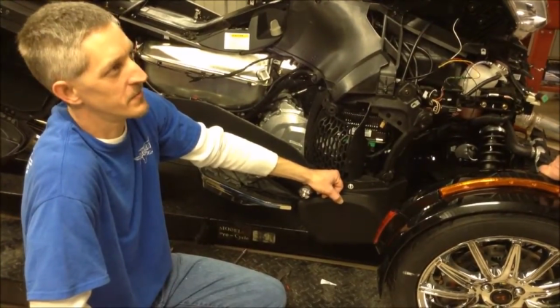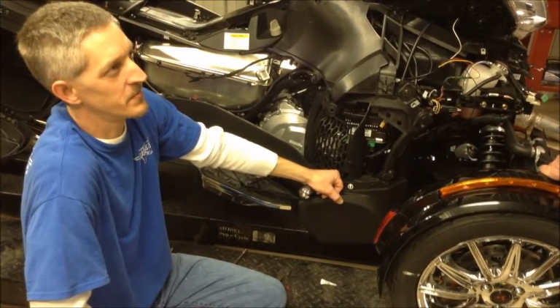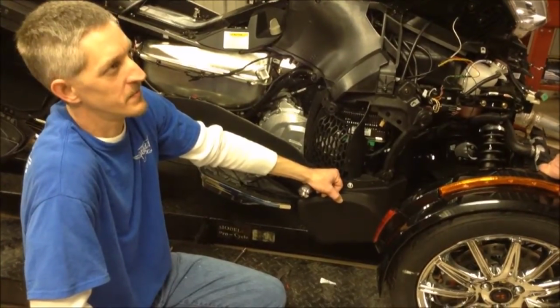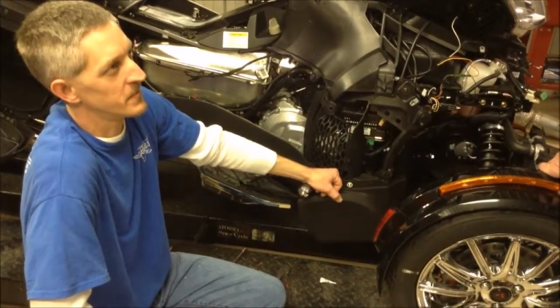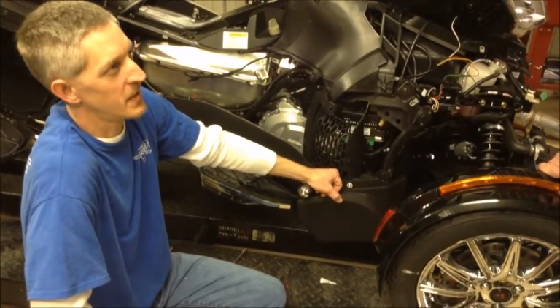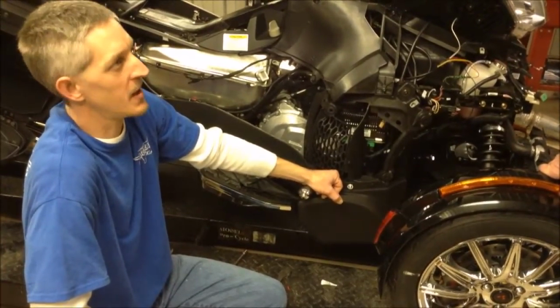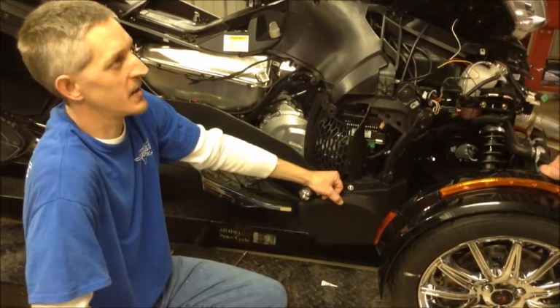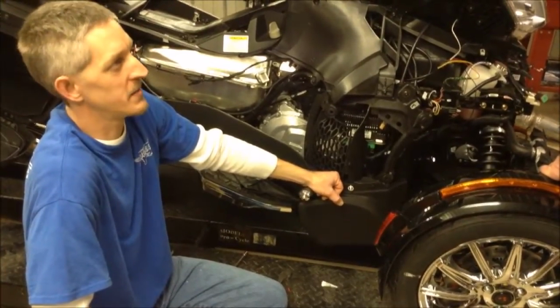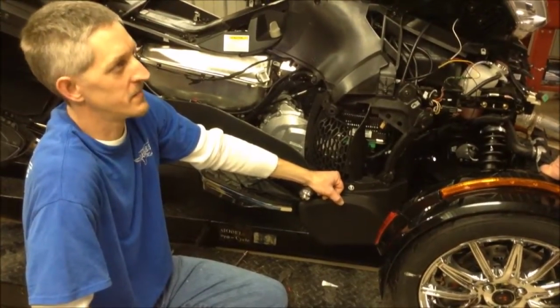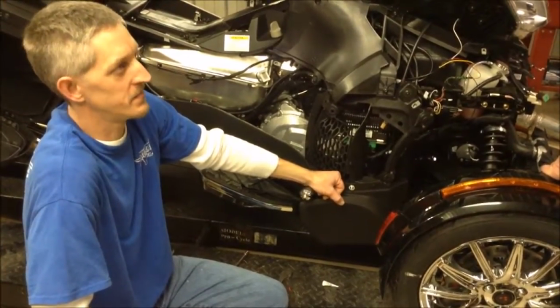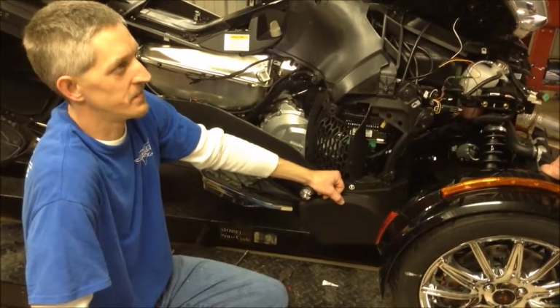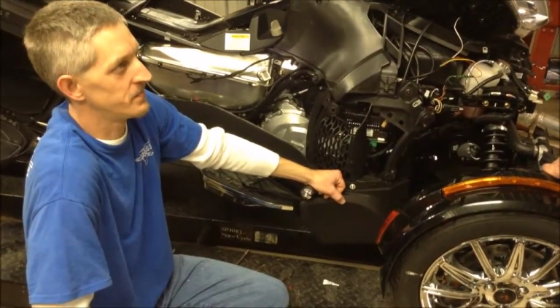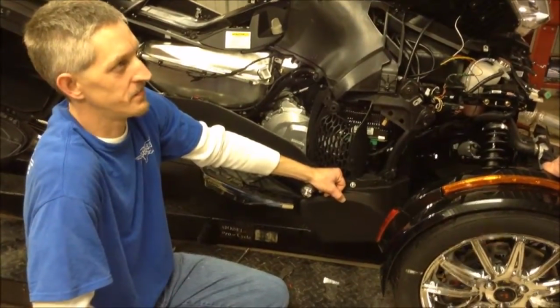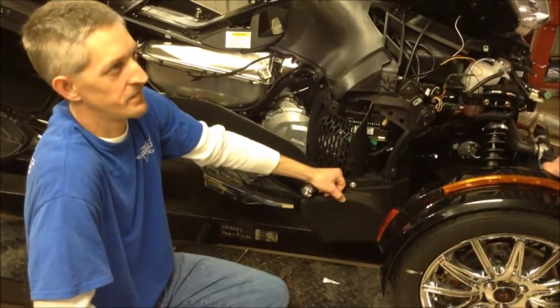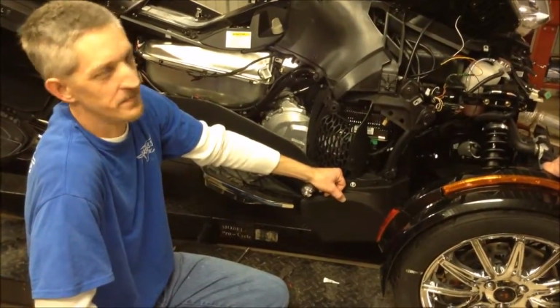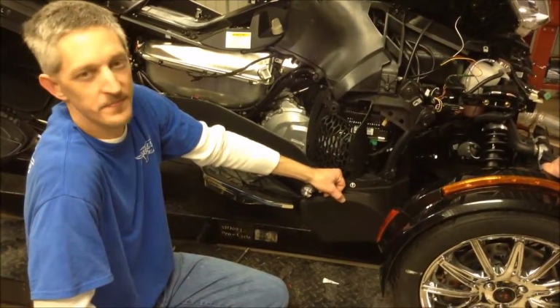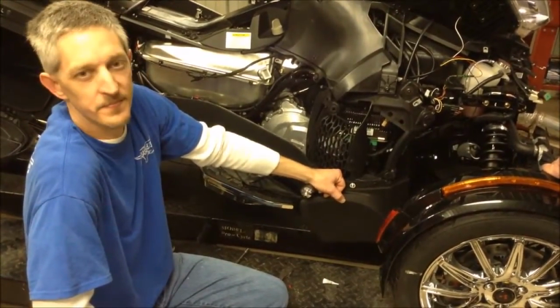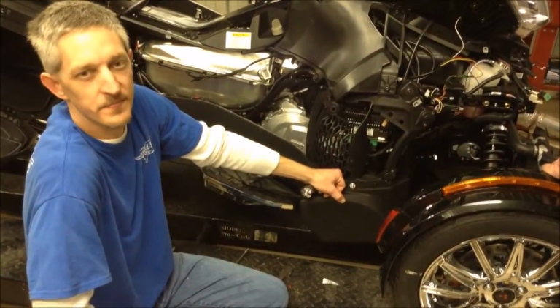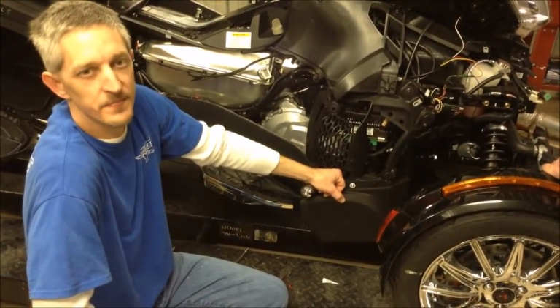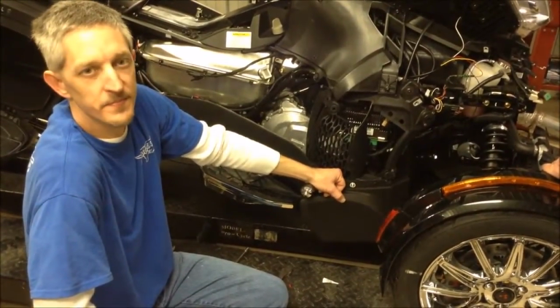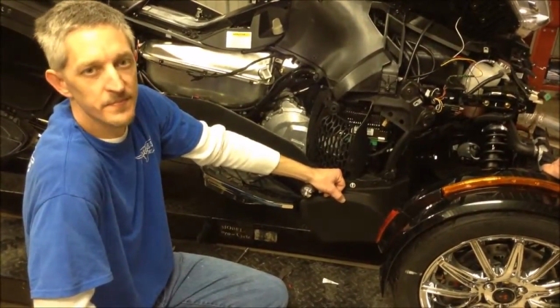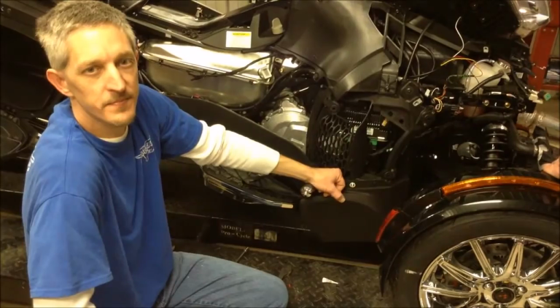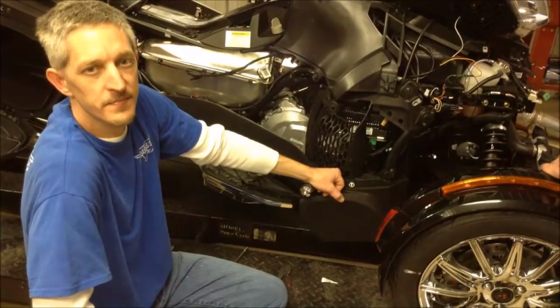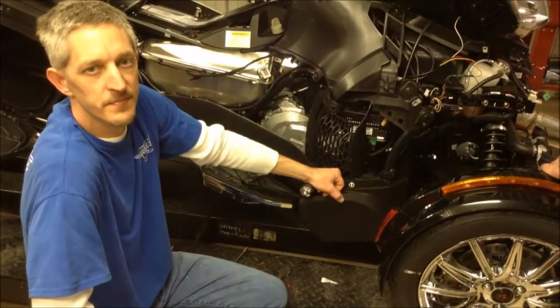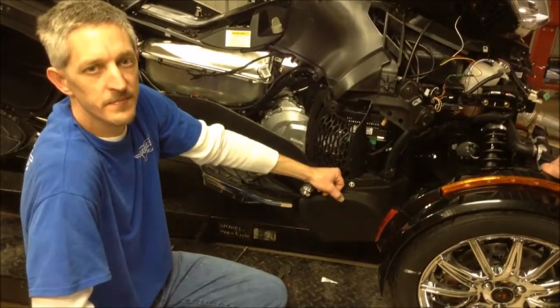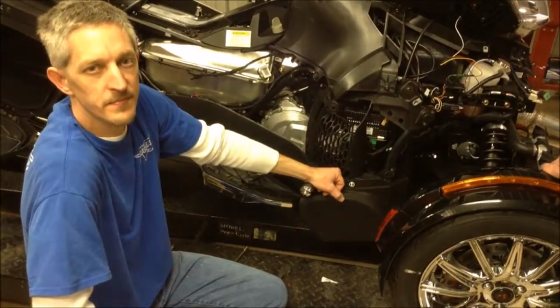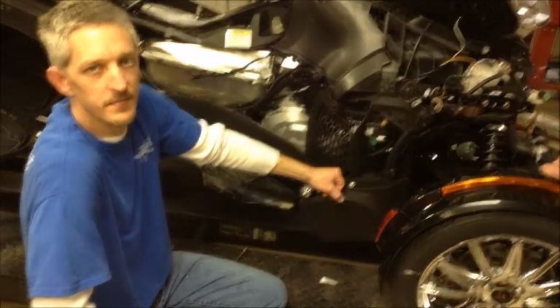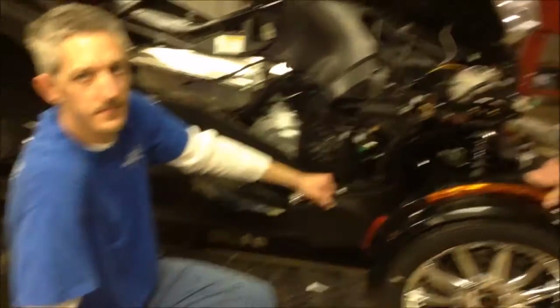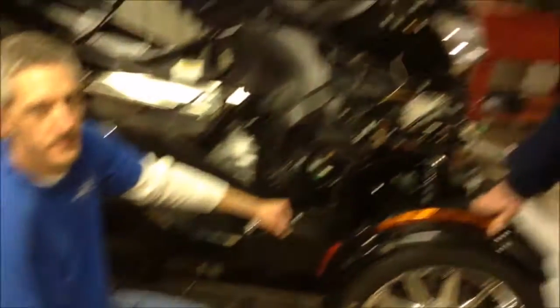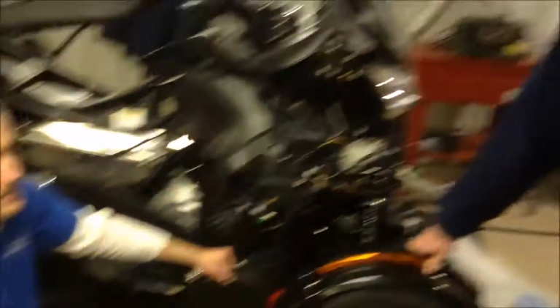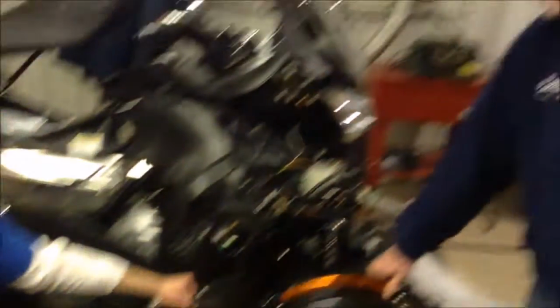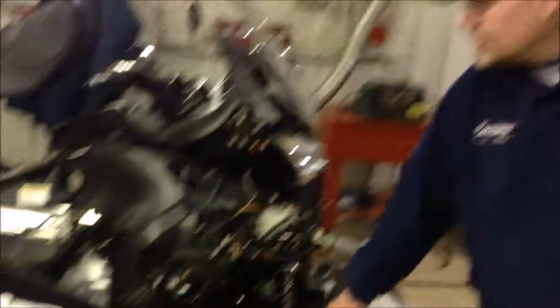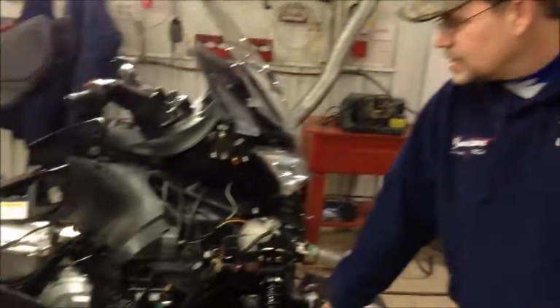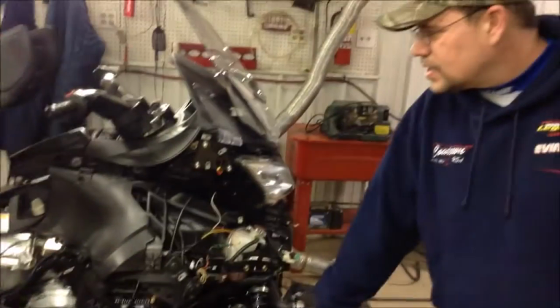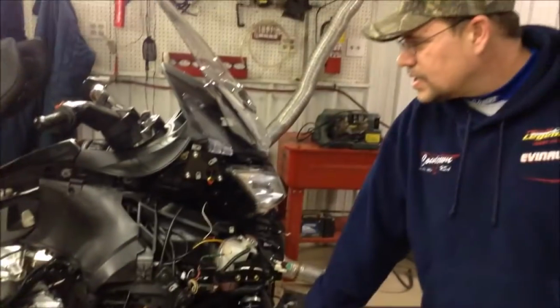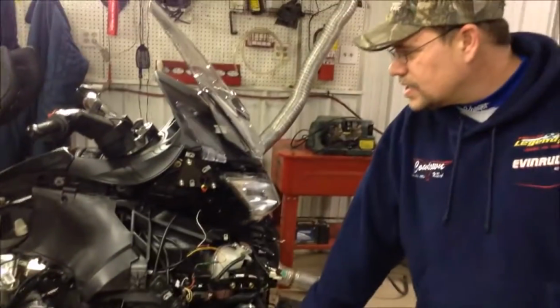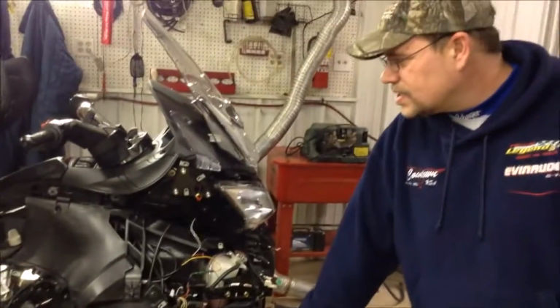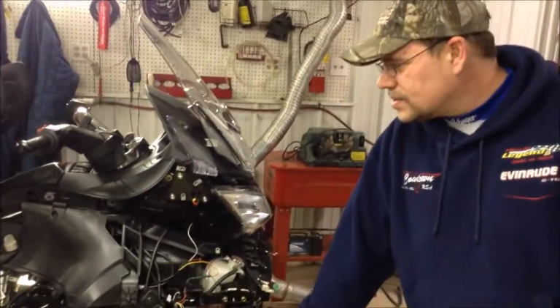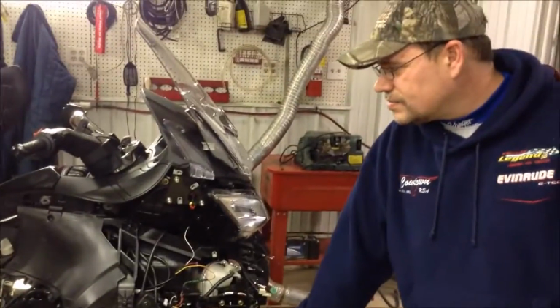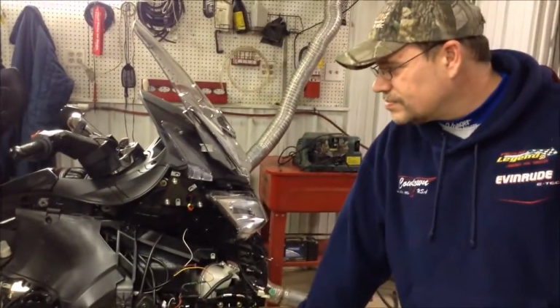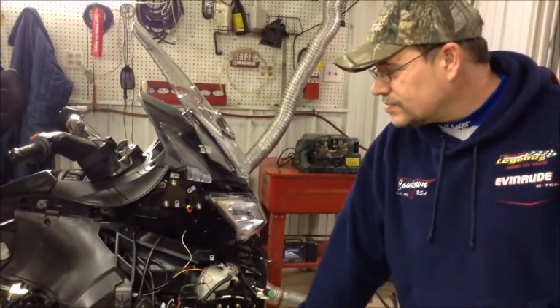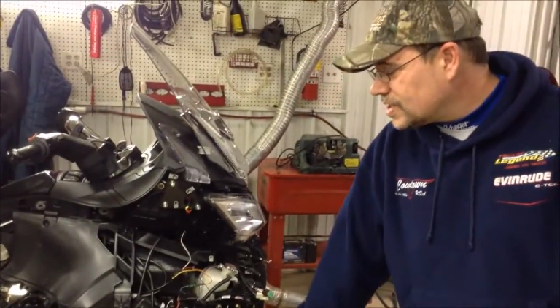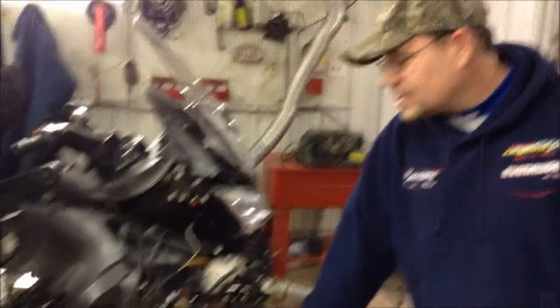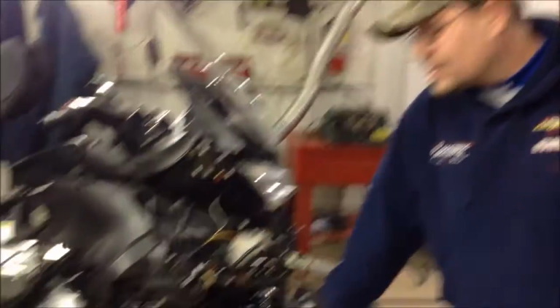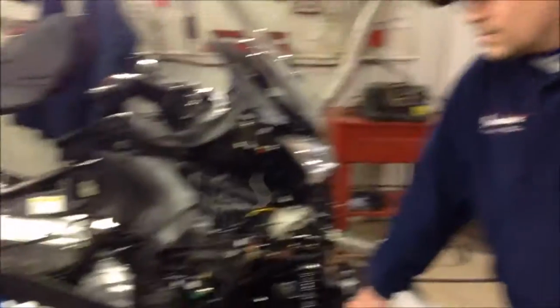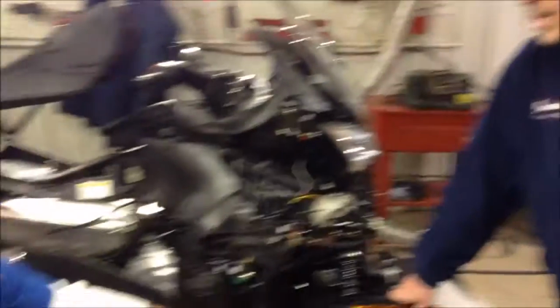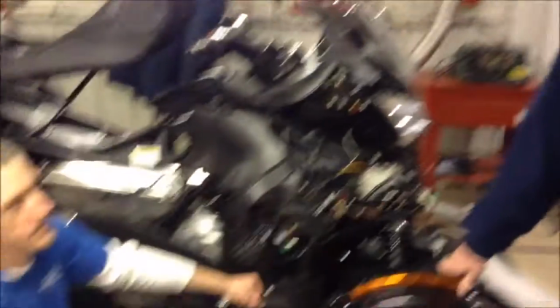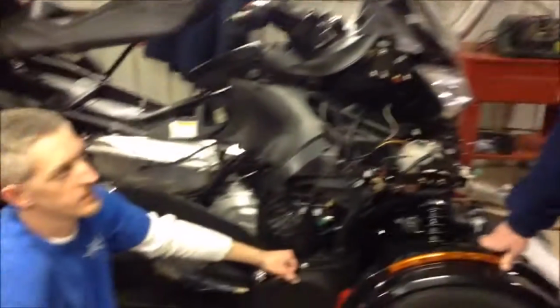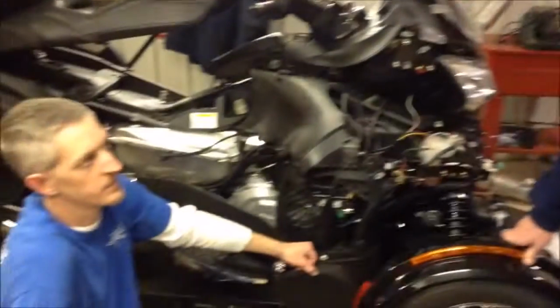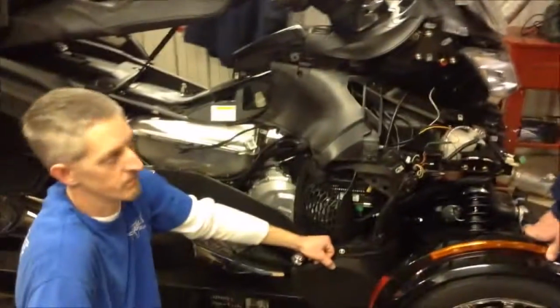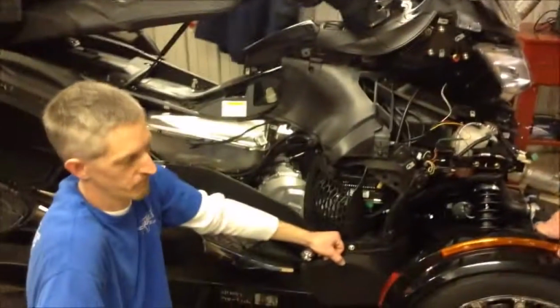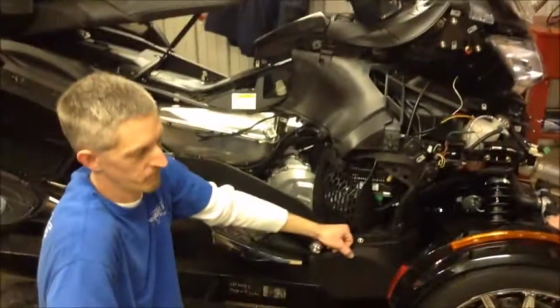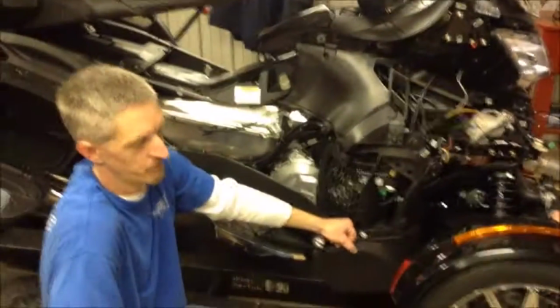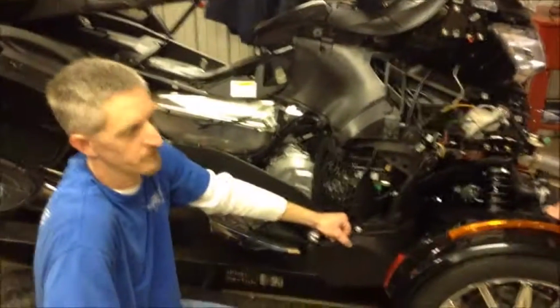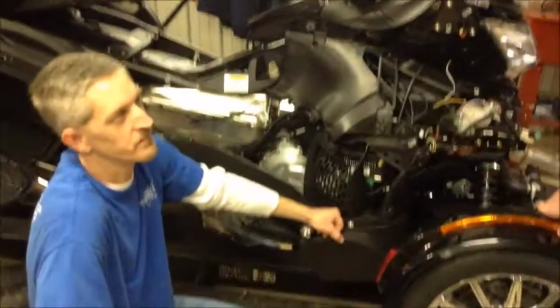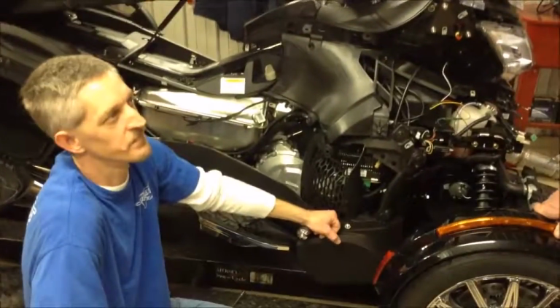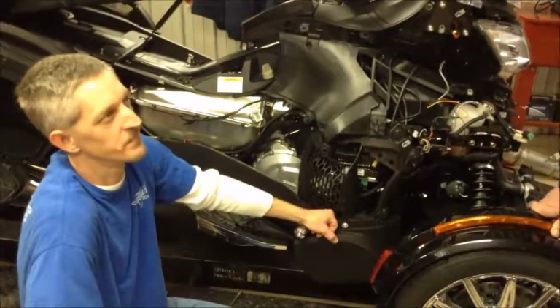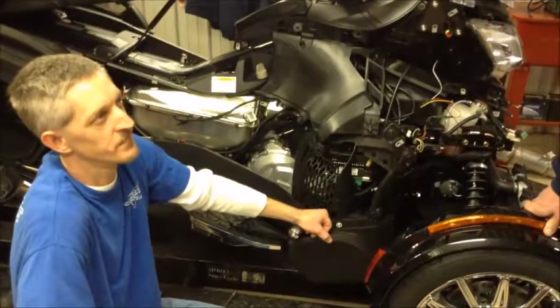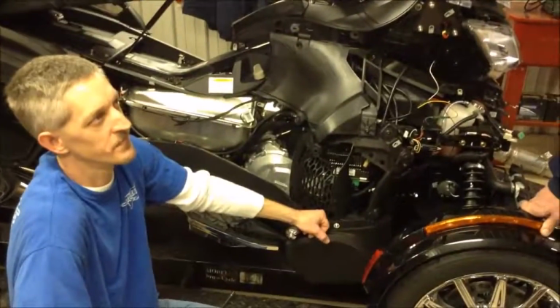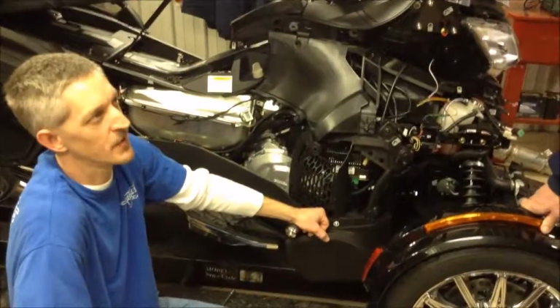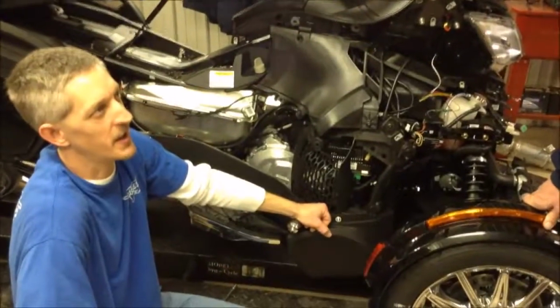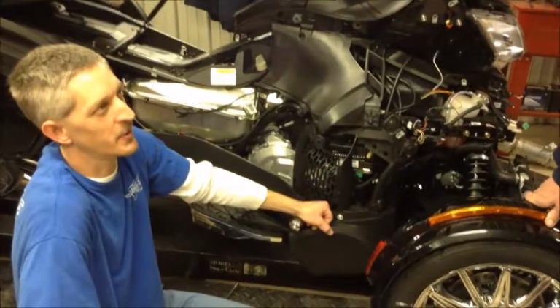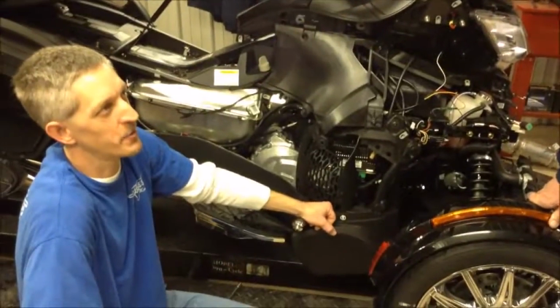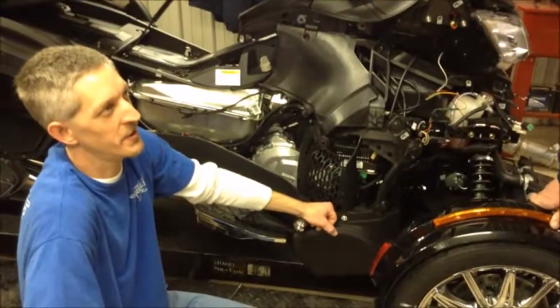New engine, new clutching, new transmission — something to learn. I agree.